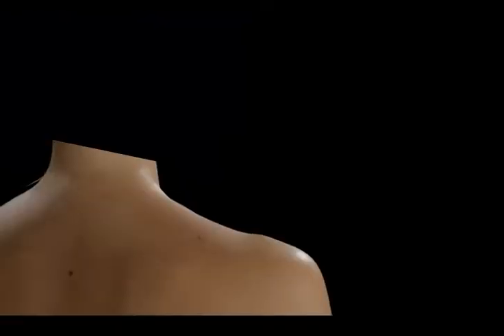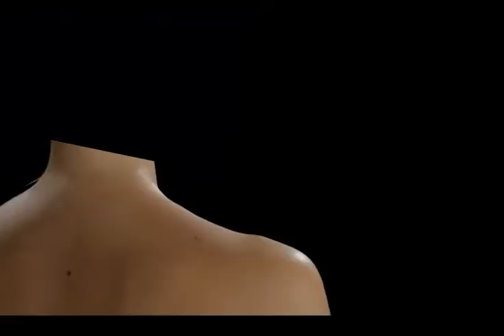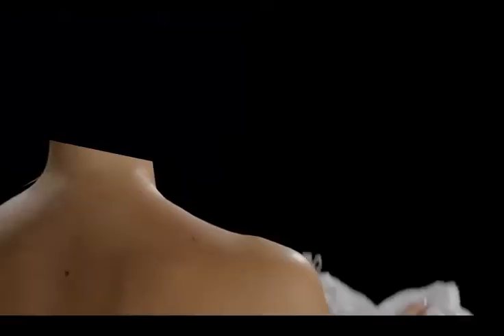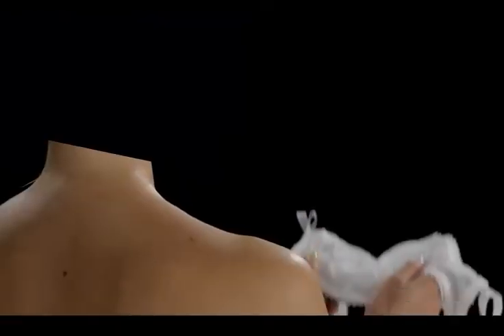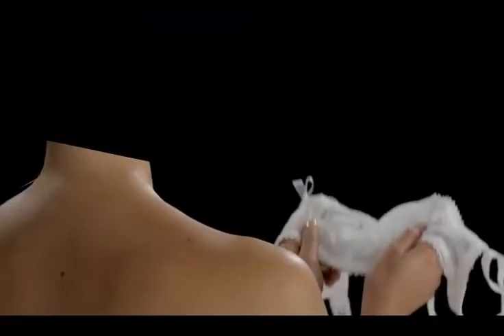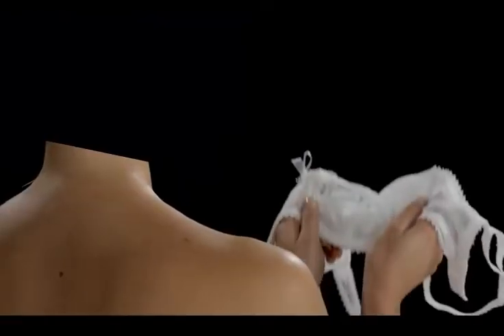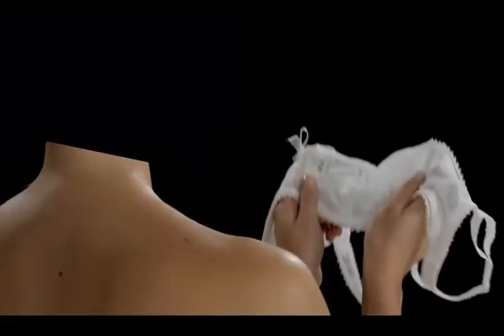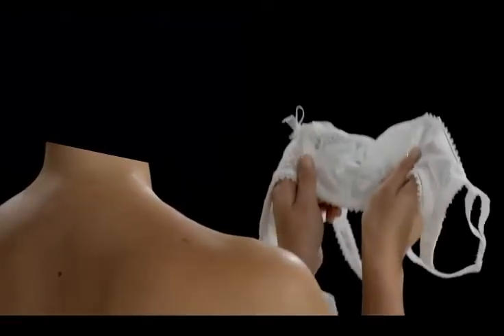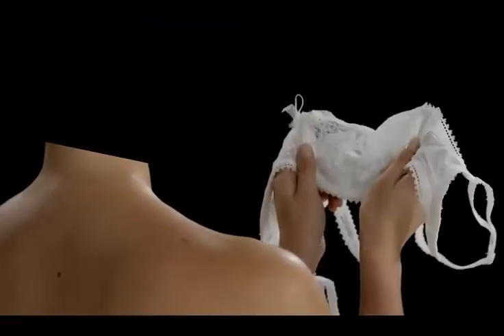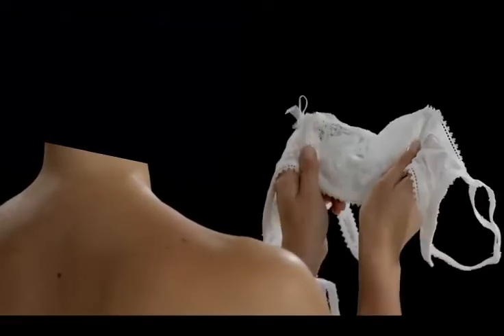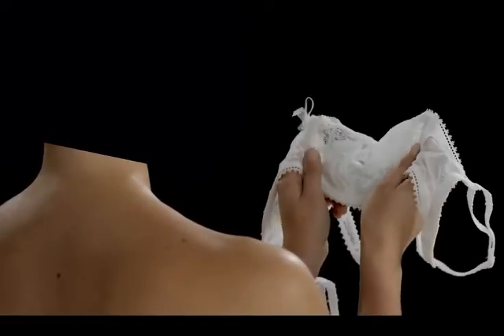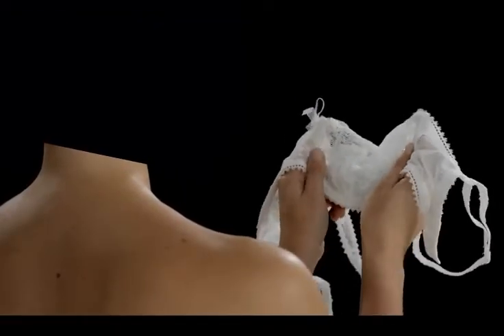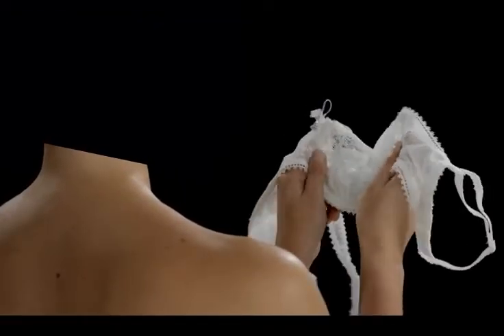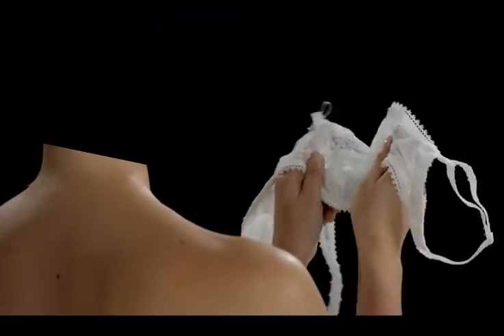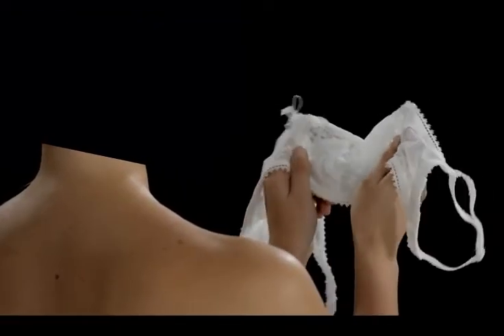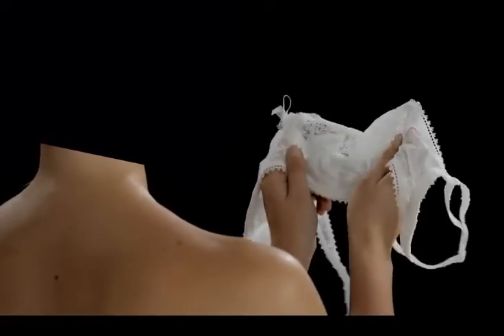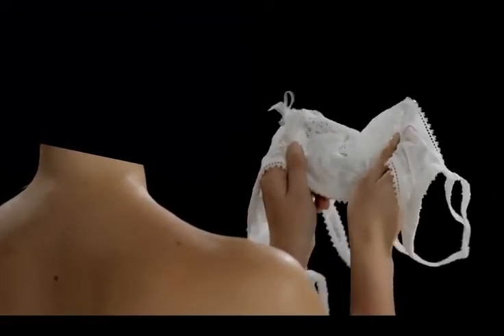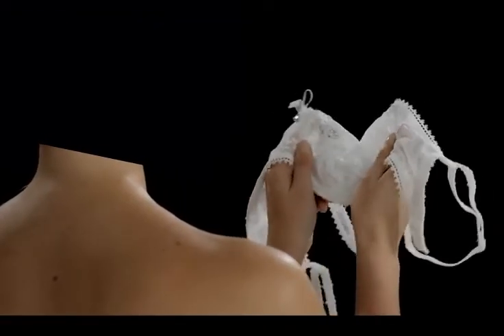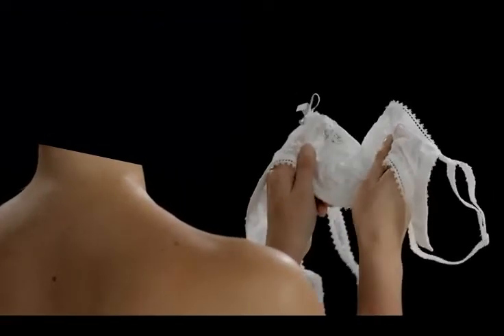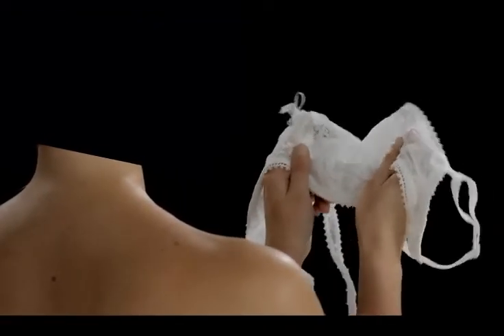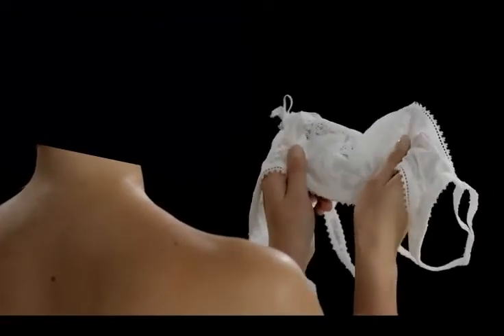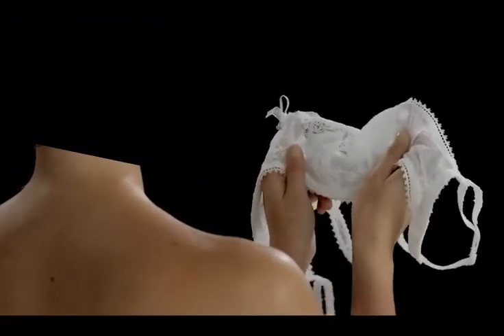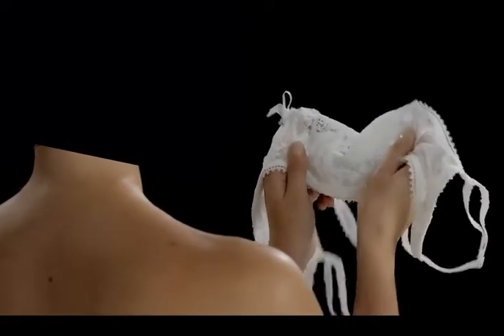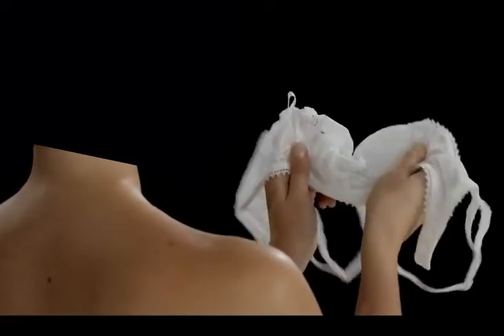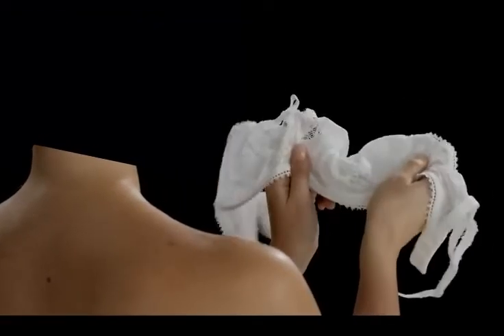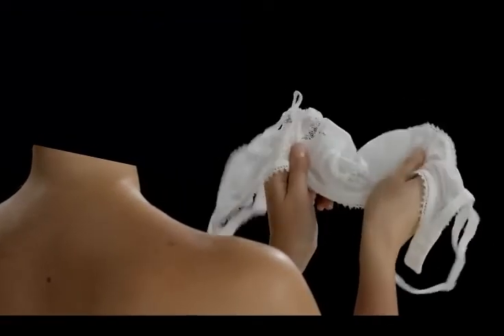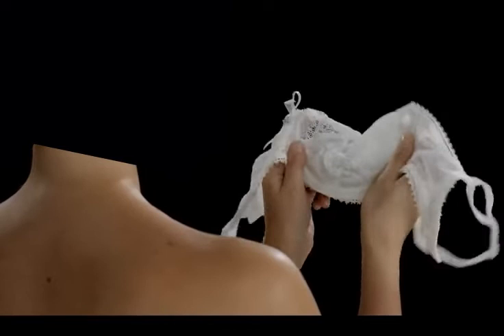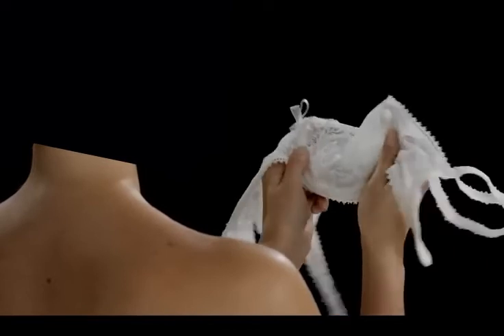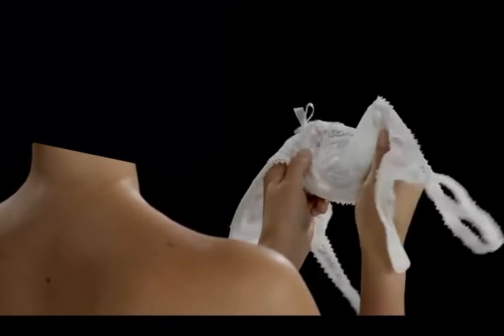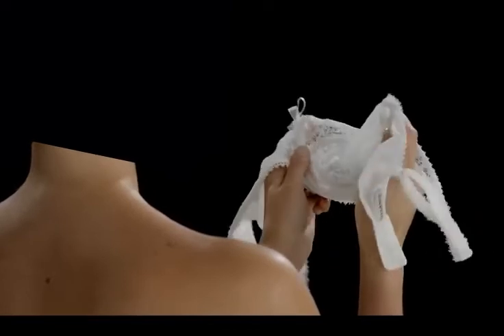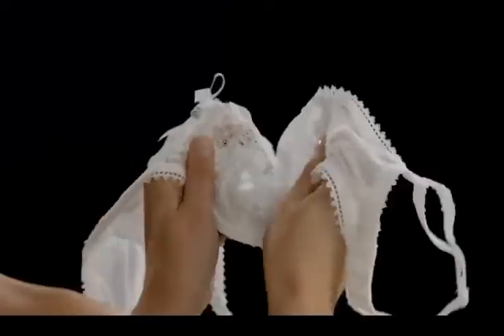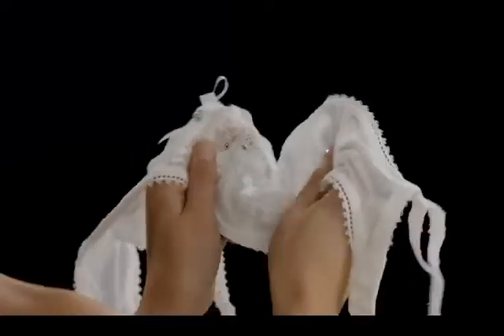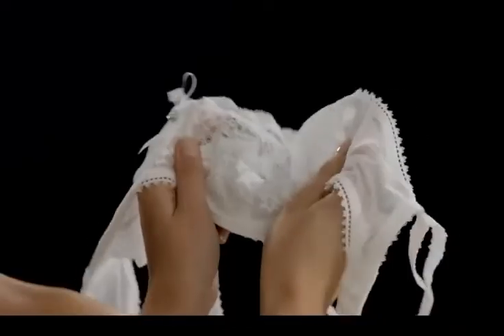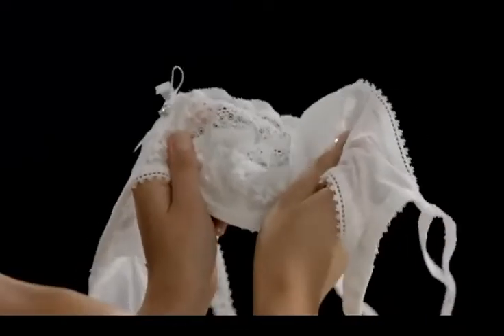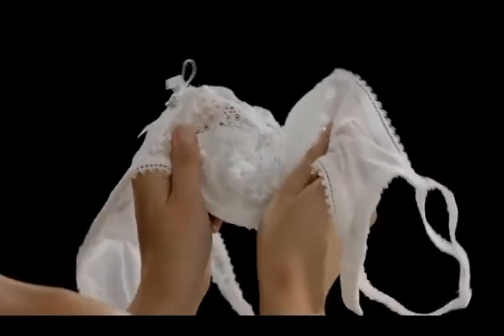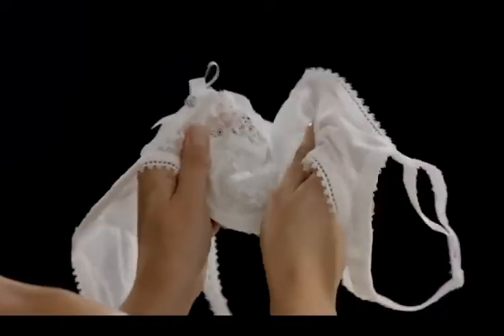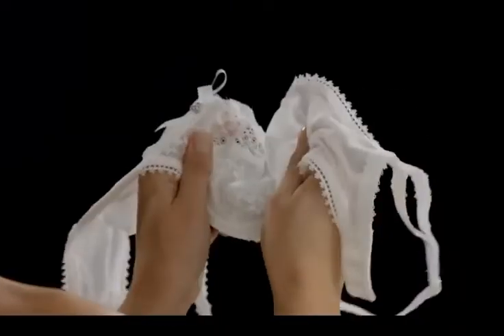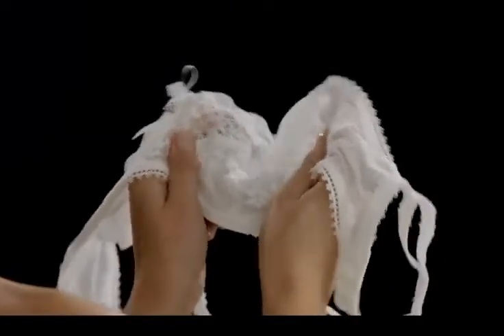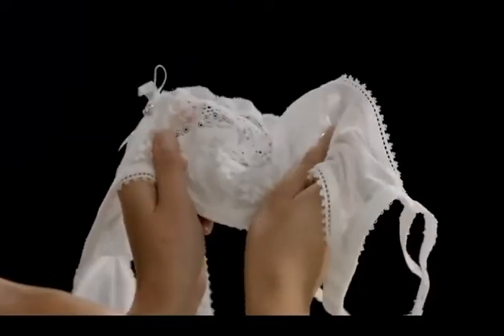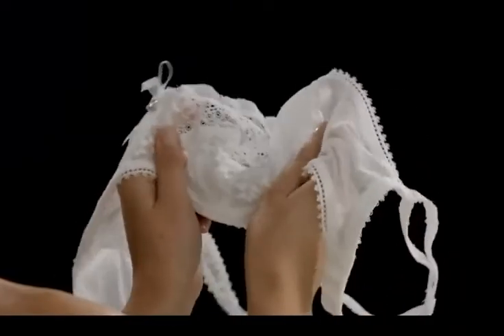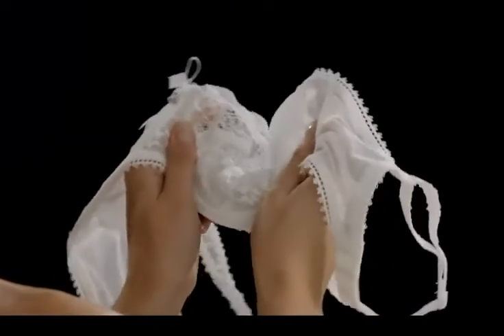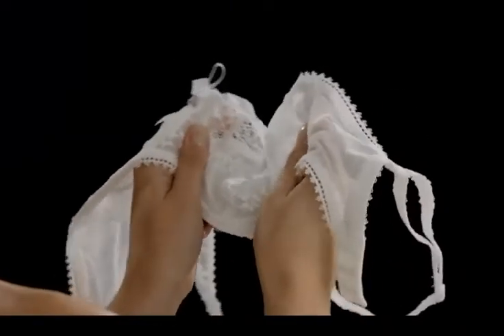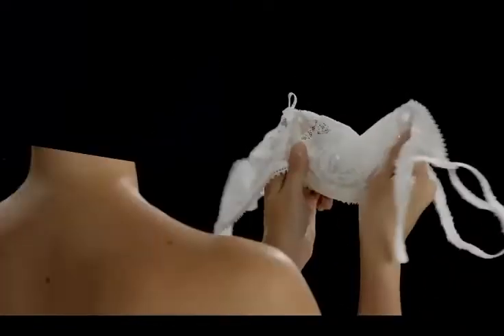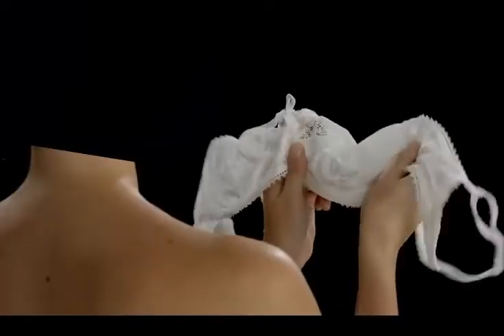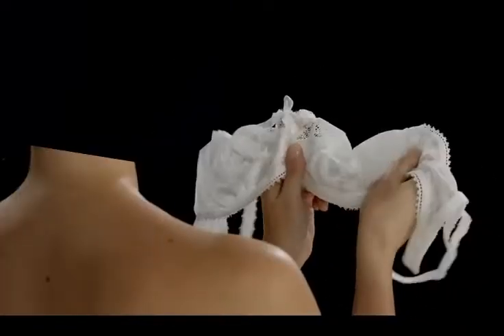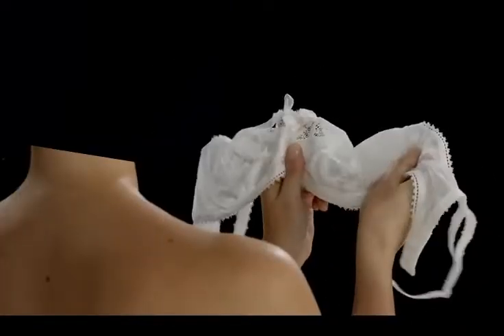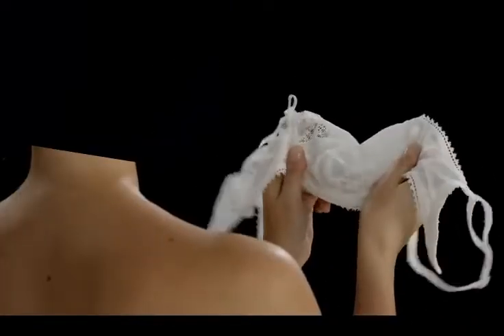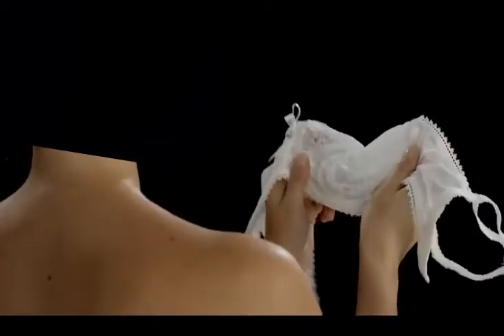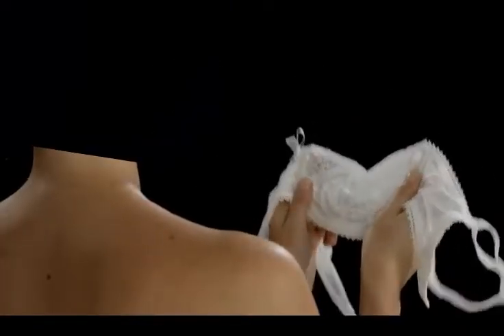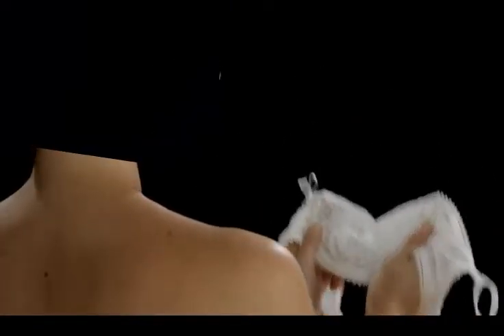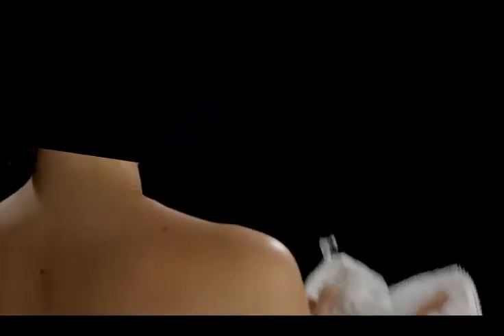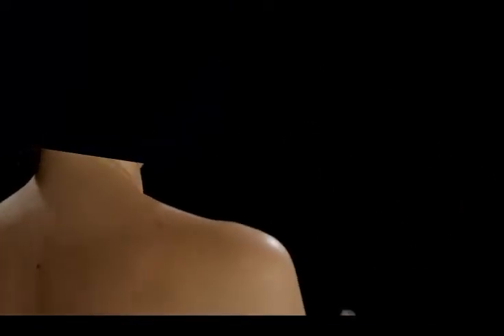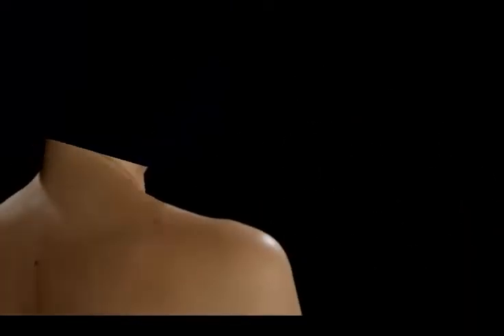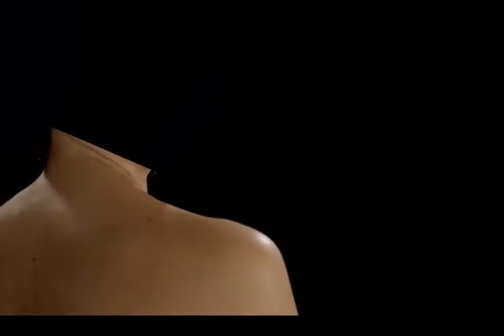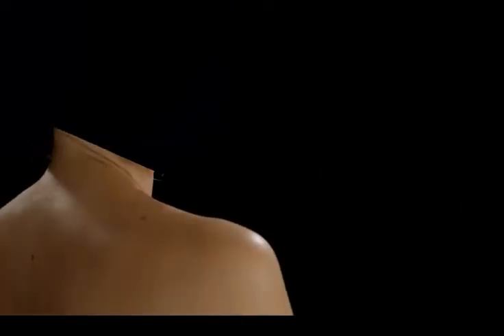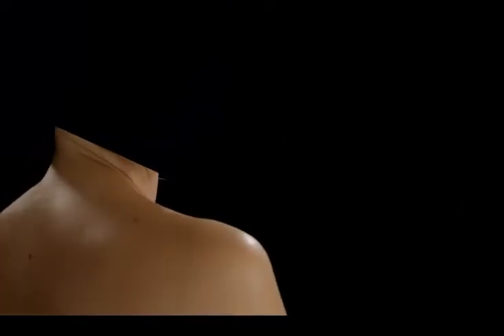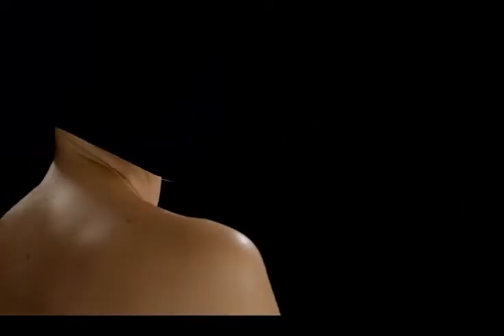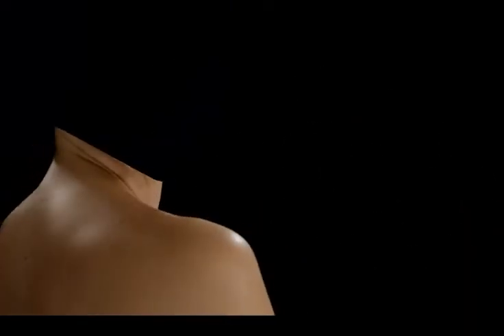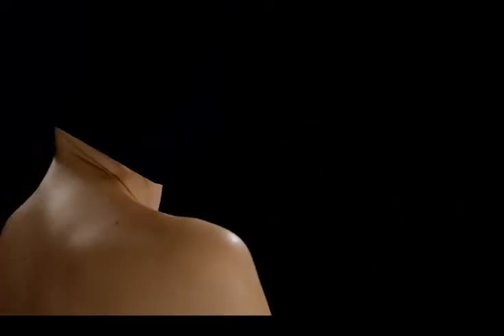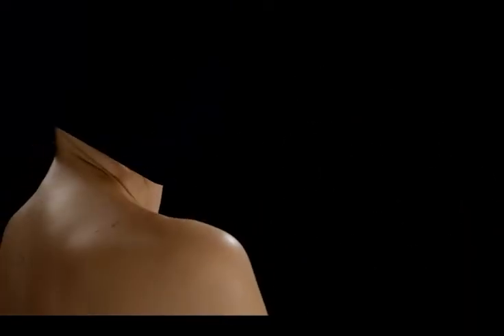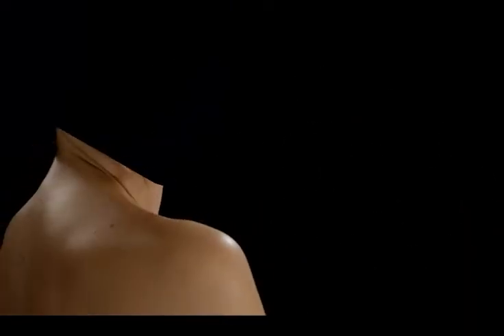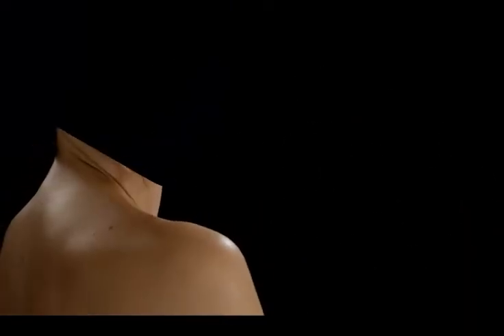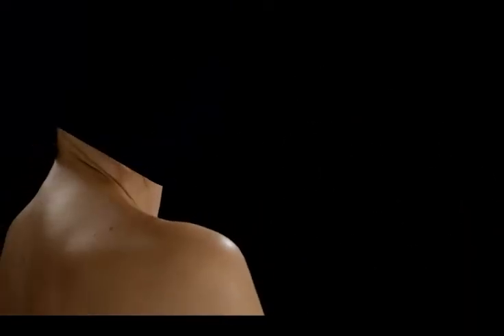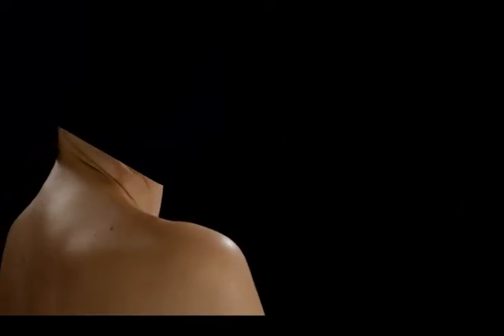If you struggle to find a comfortable bra, then try flexing the wires. A more flexible wire will offer a more comfortable fit.